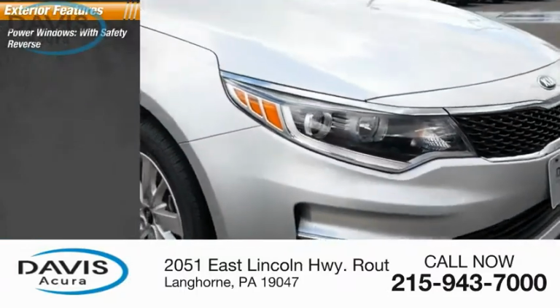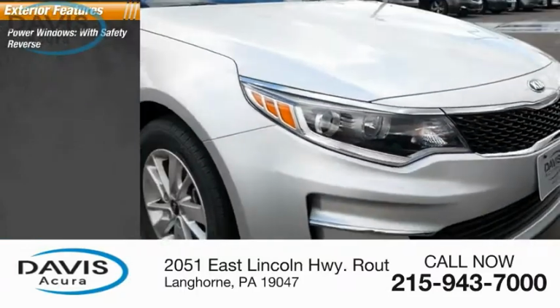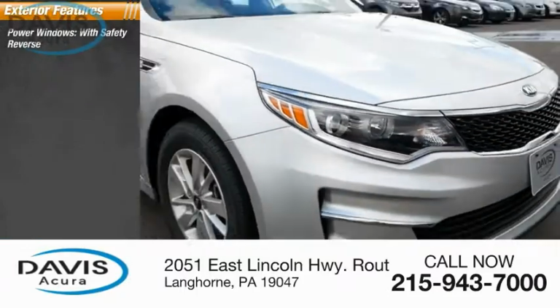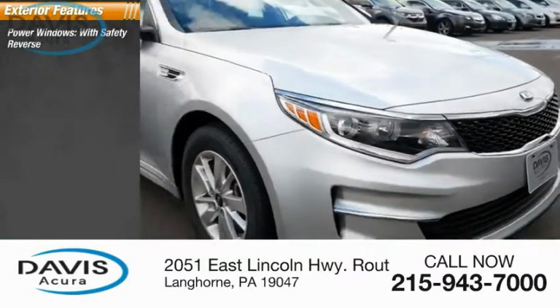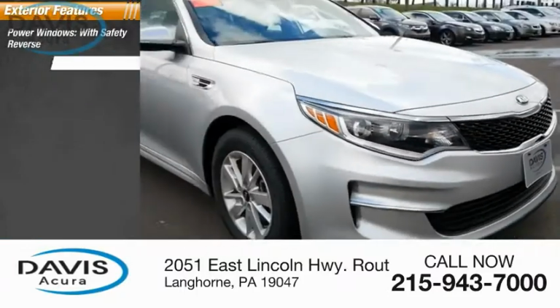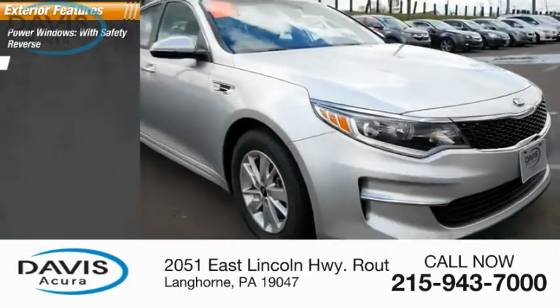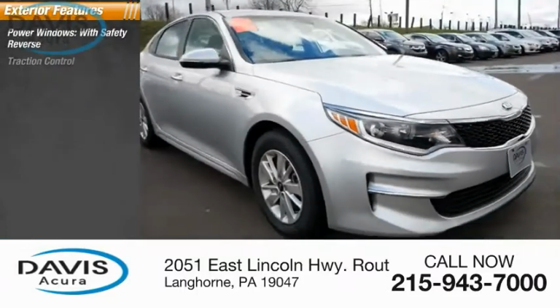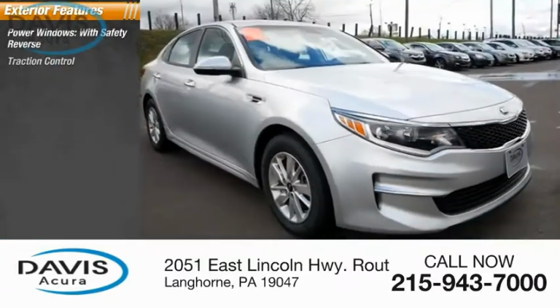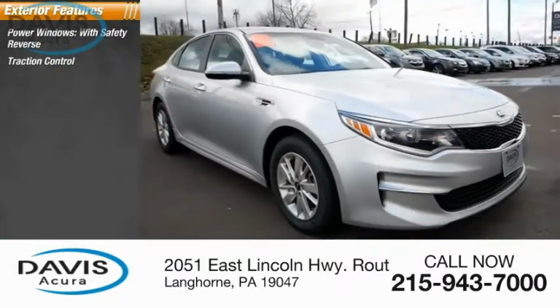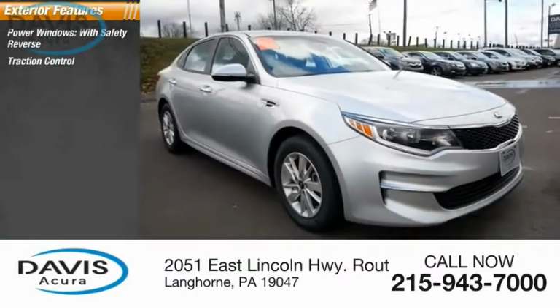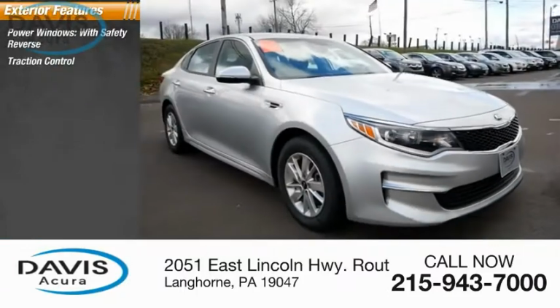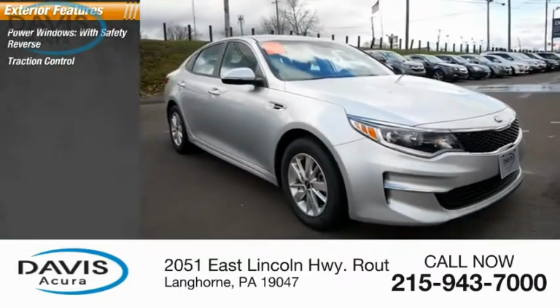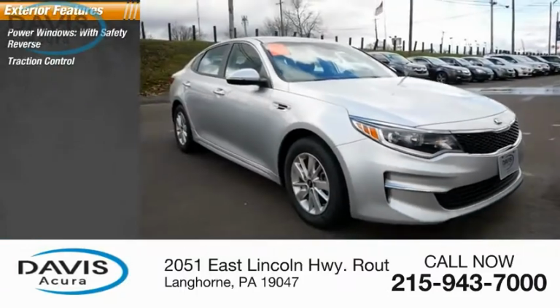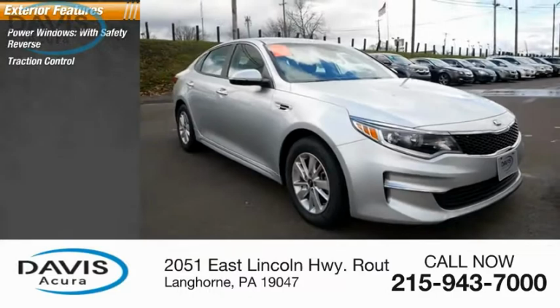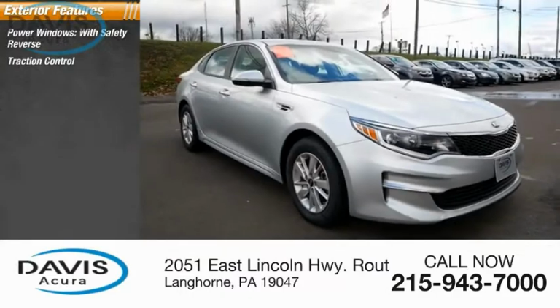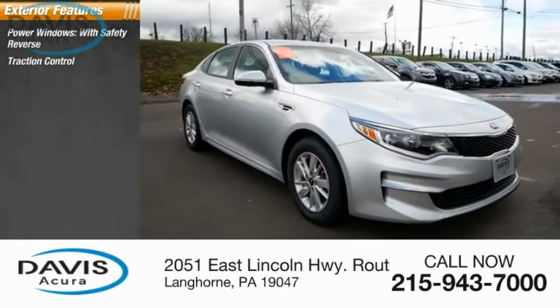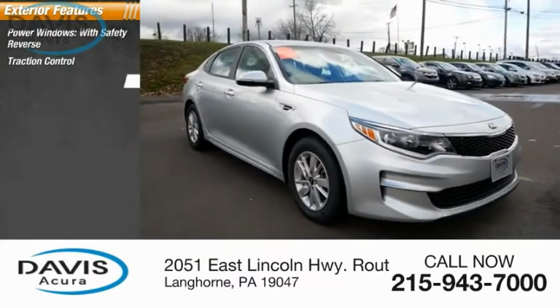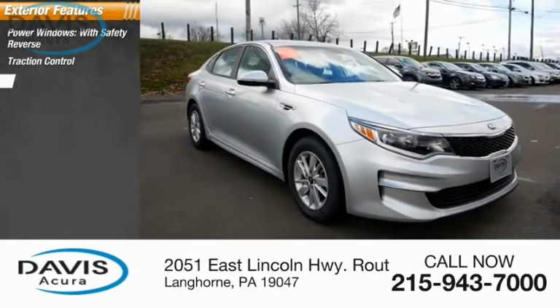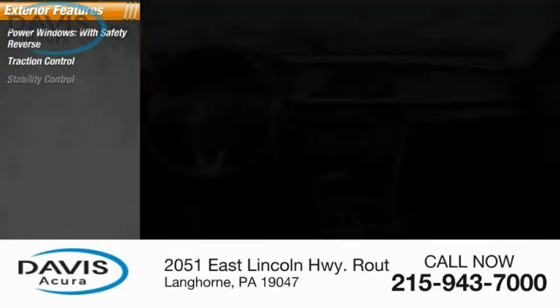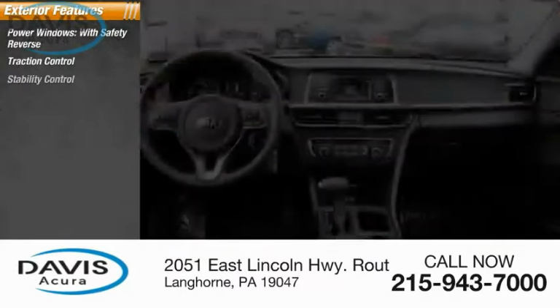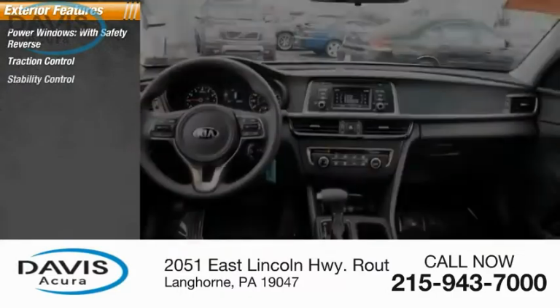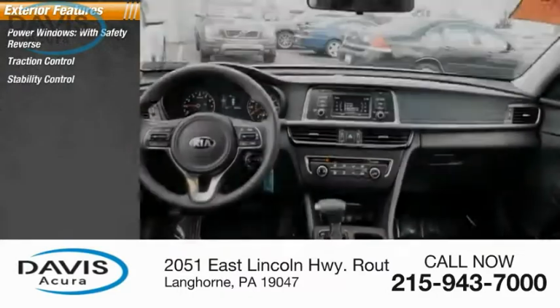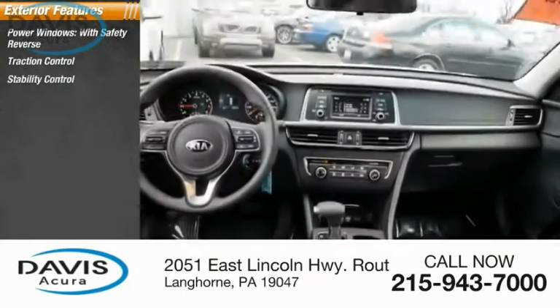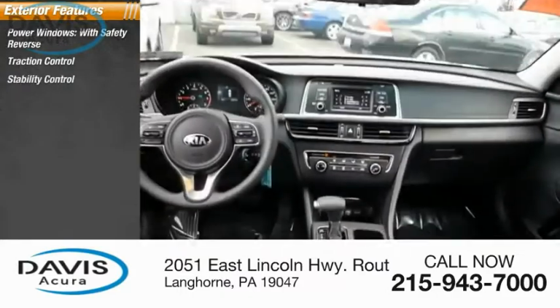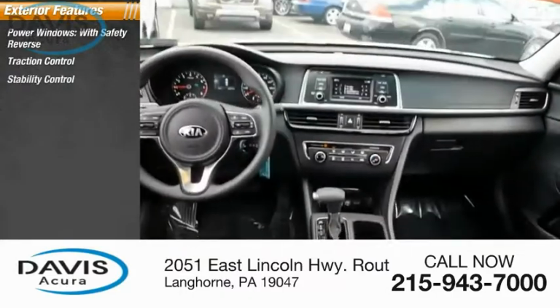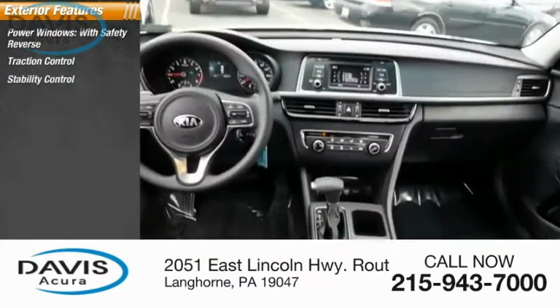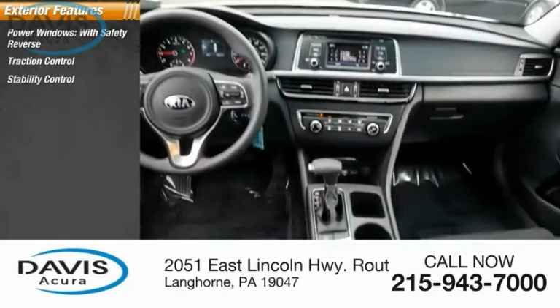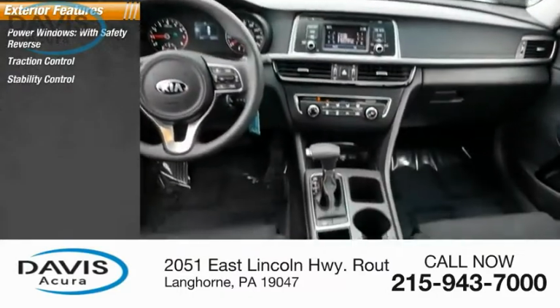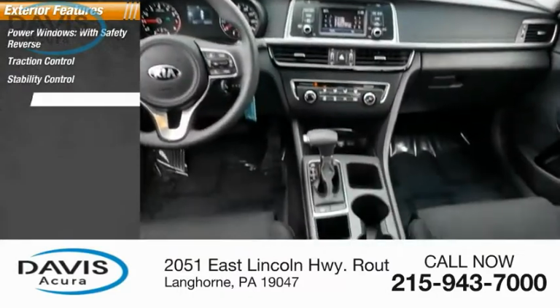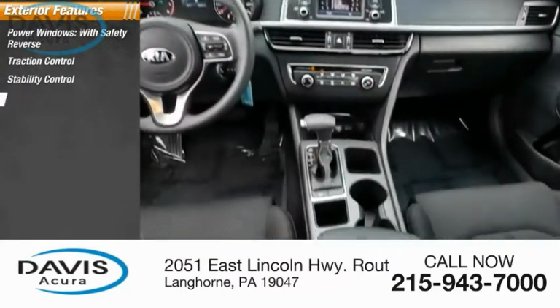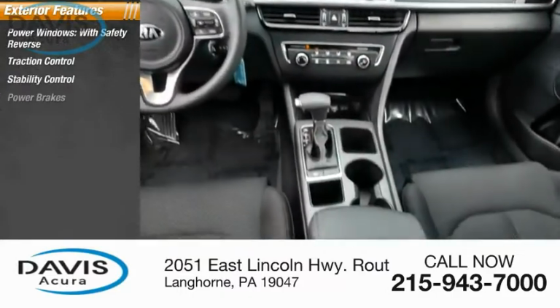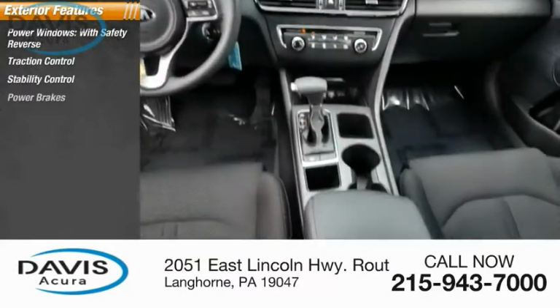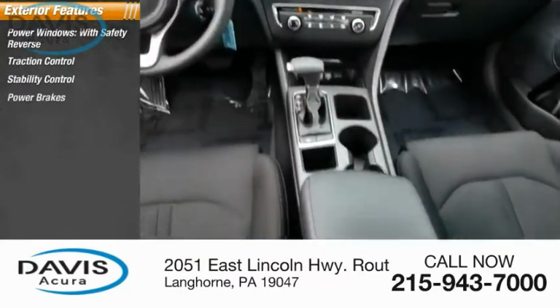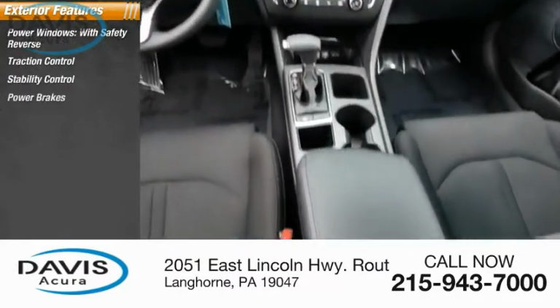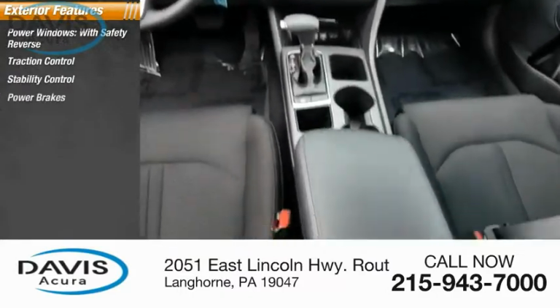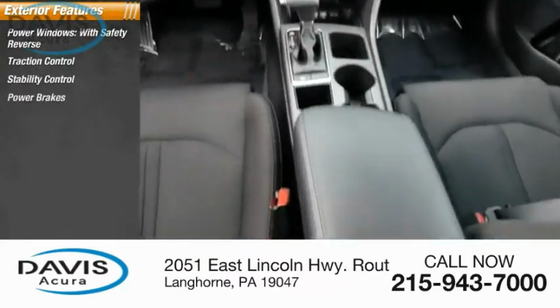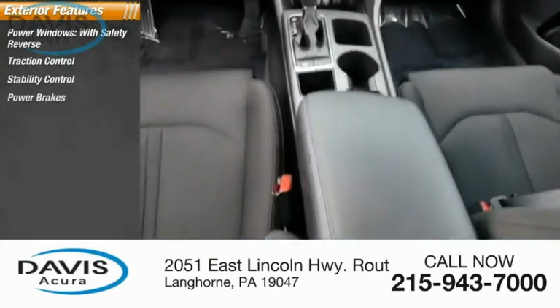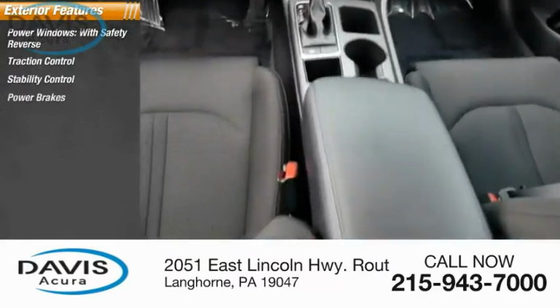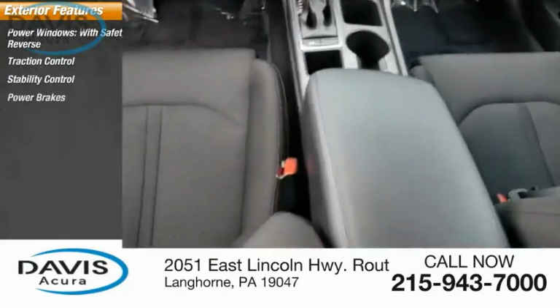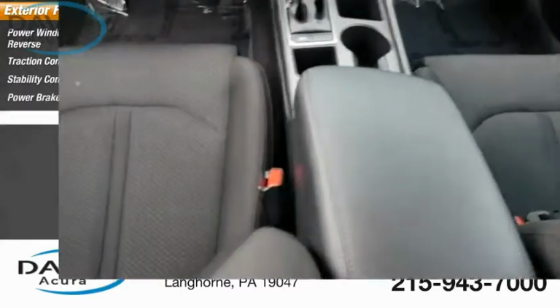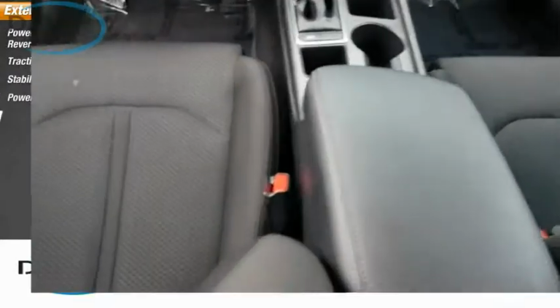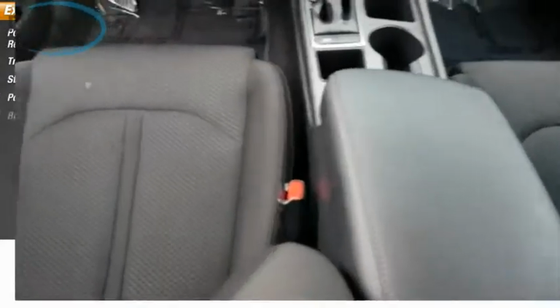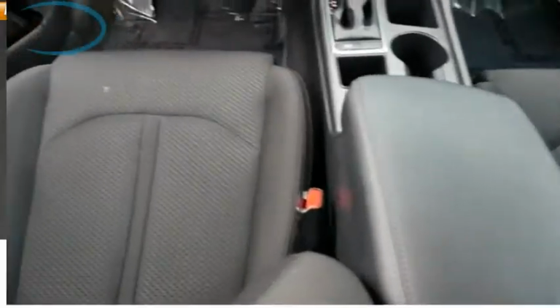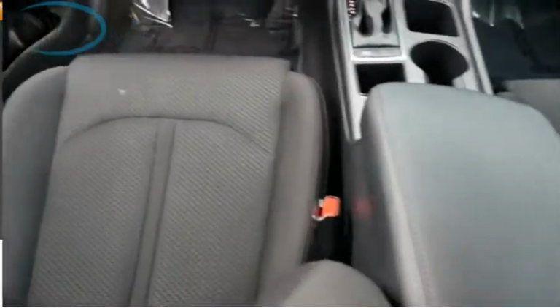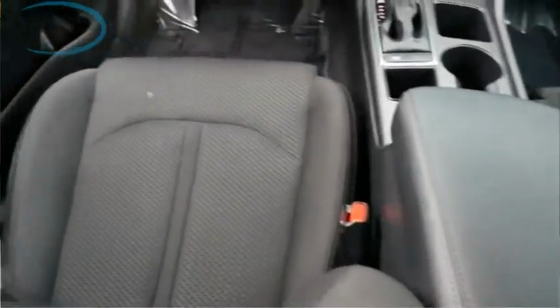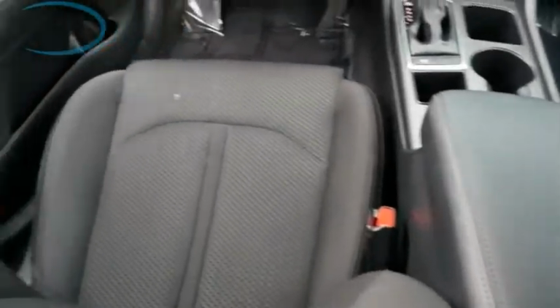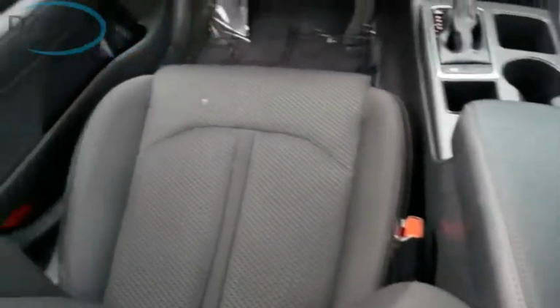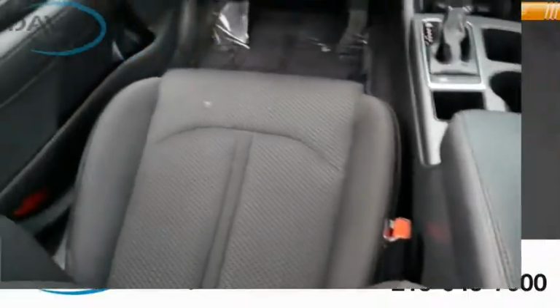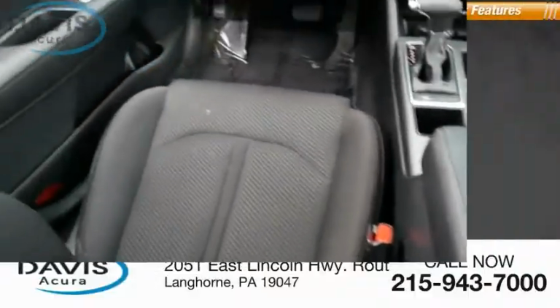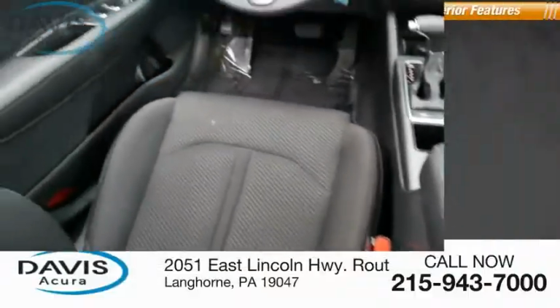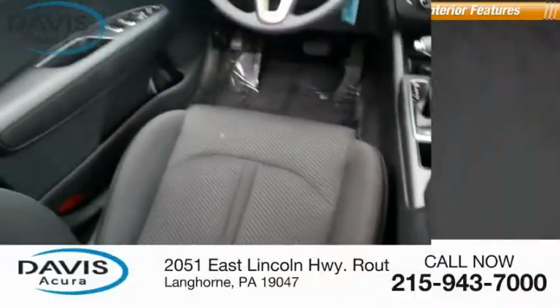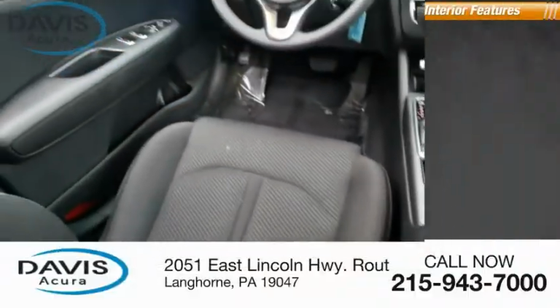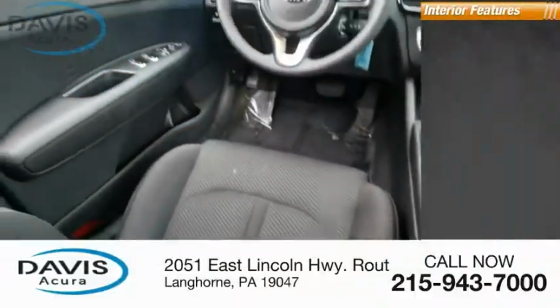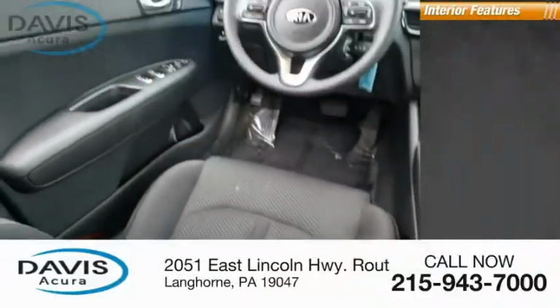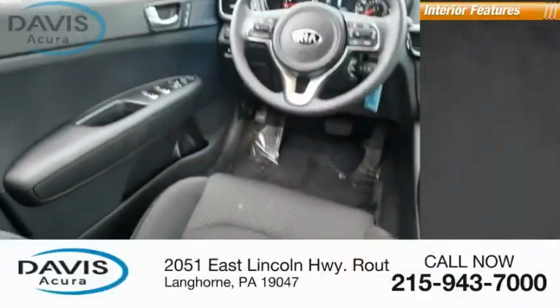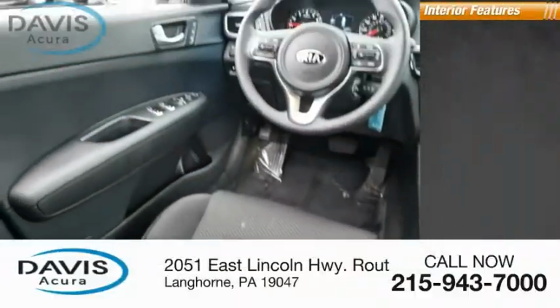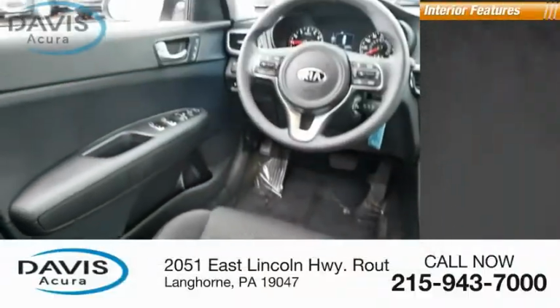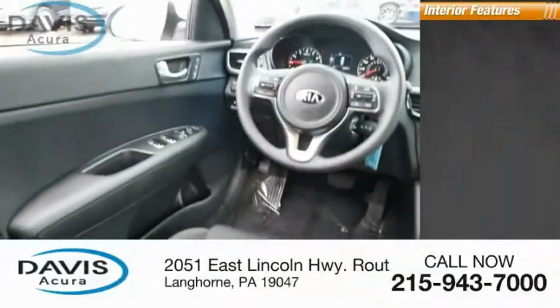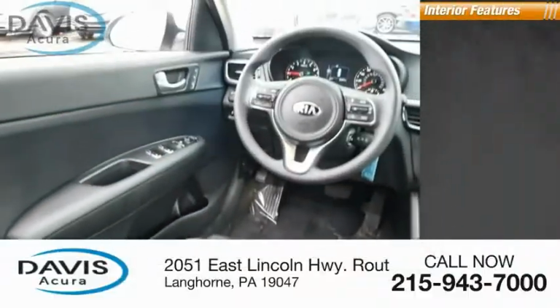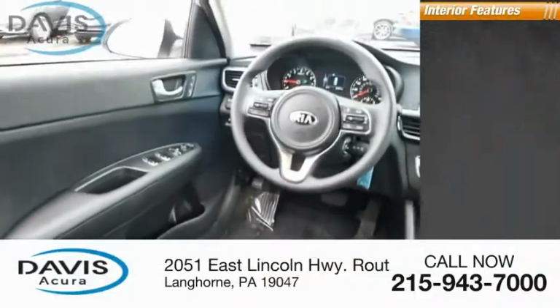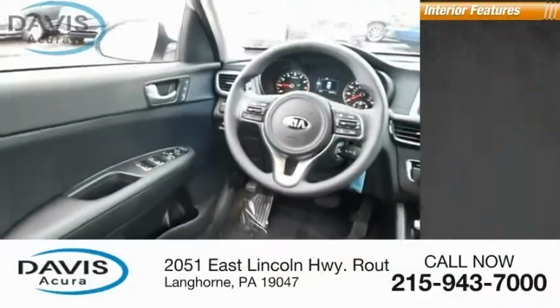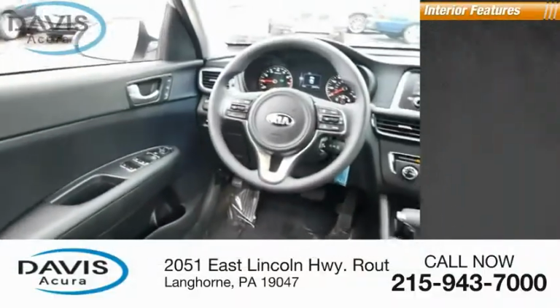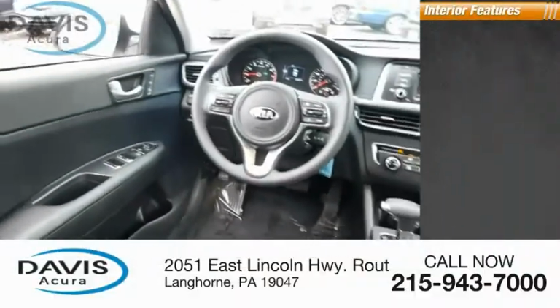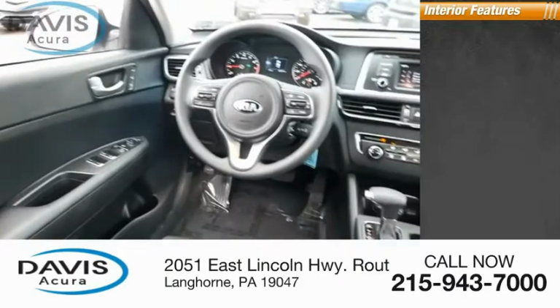Power windows with safety reverse, traction control, stability control, power brakes, braking assist.